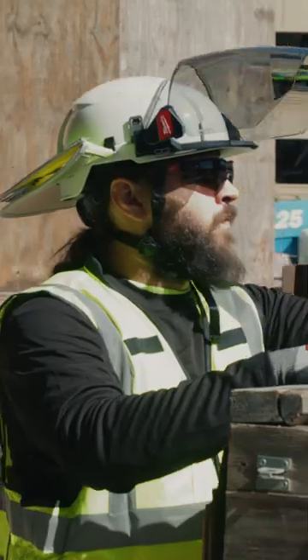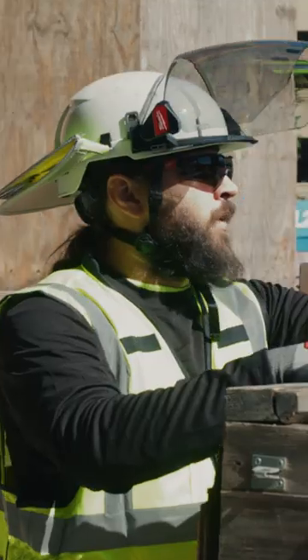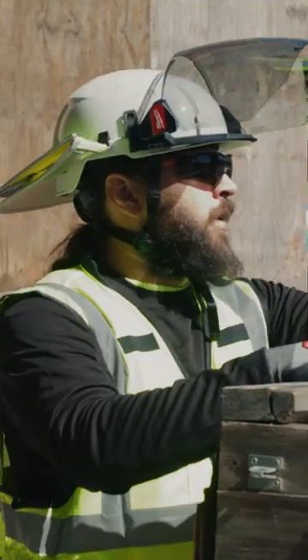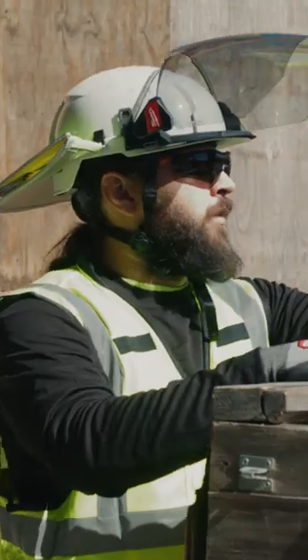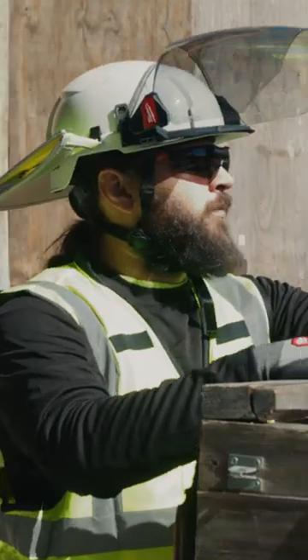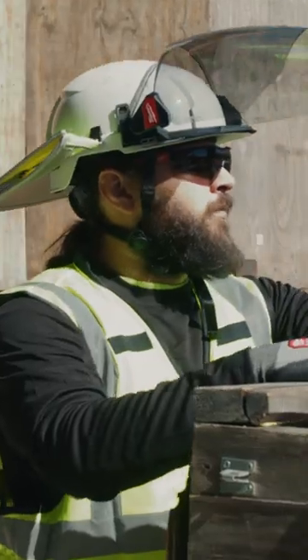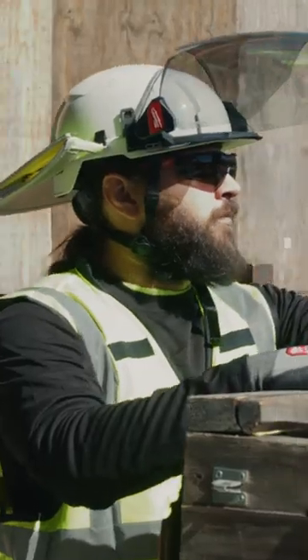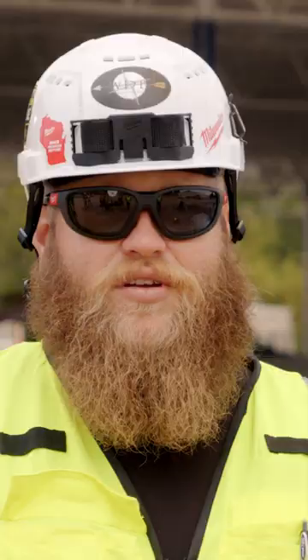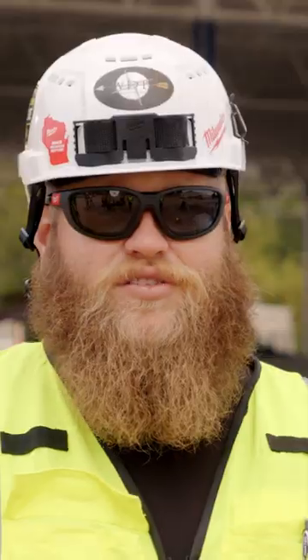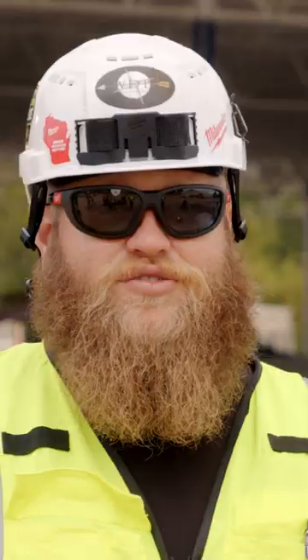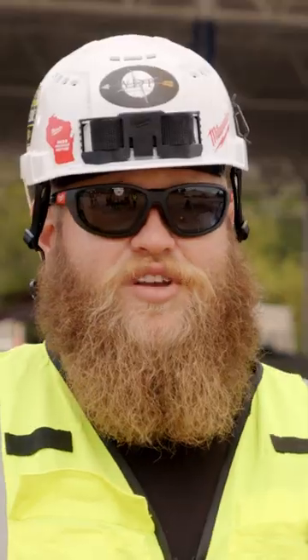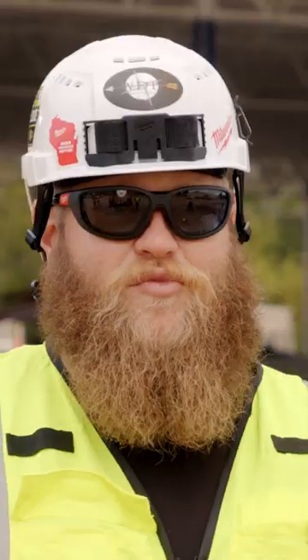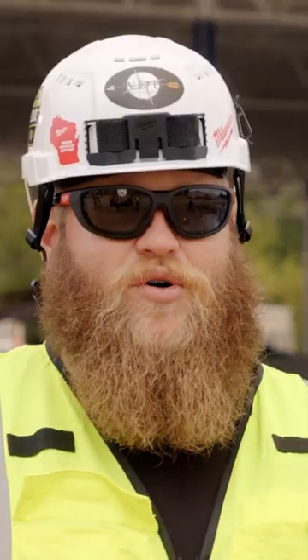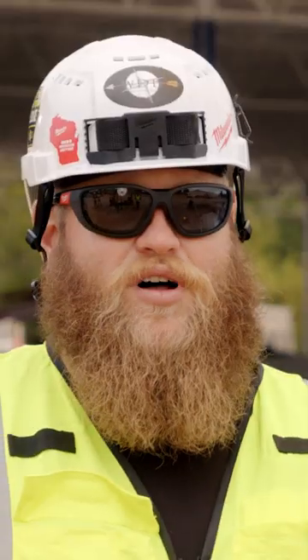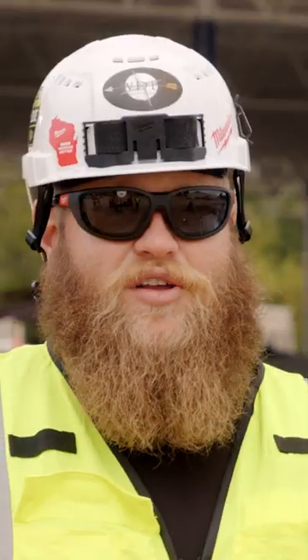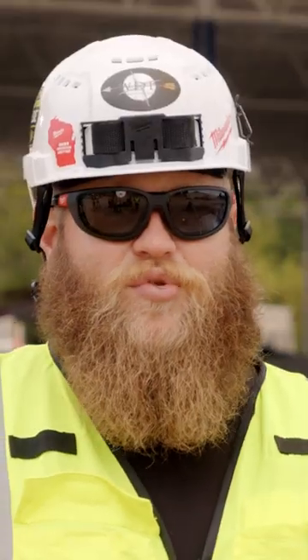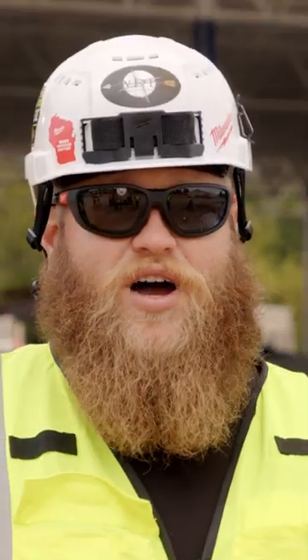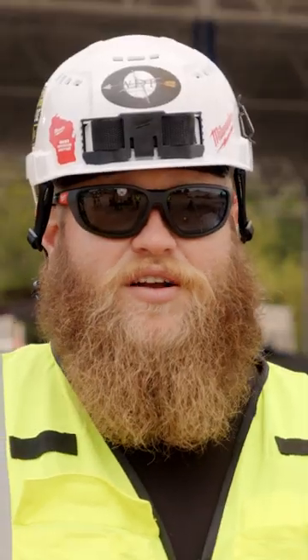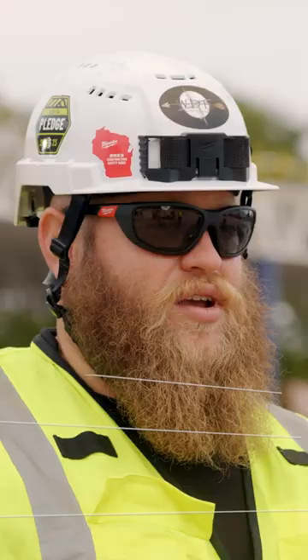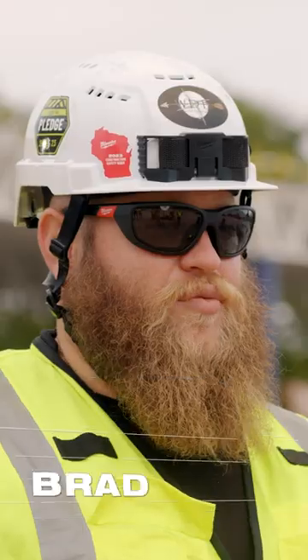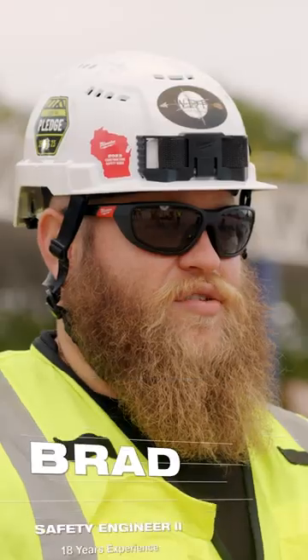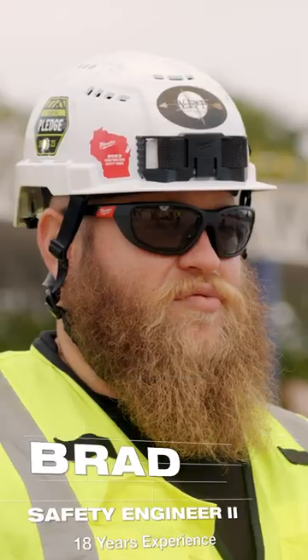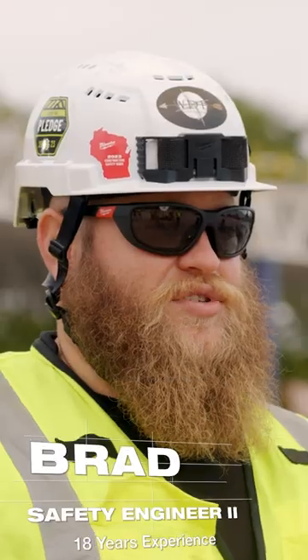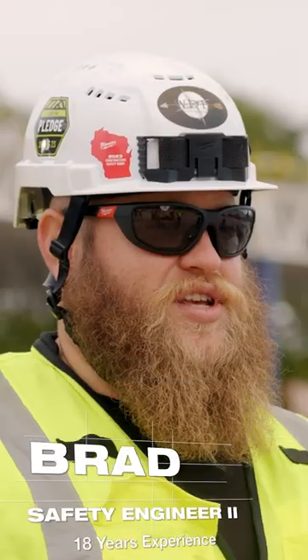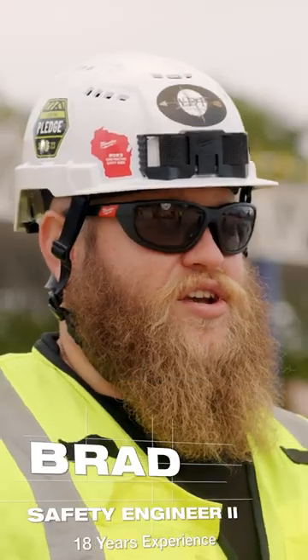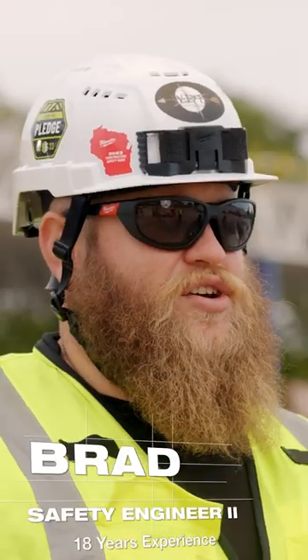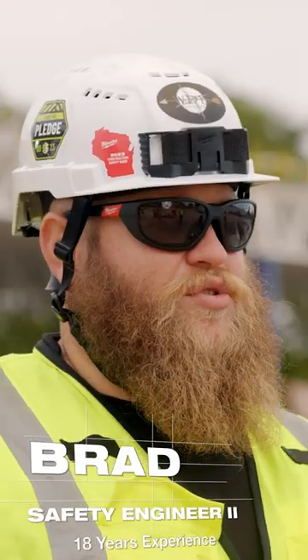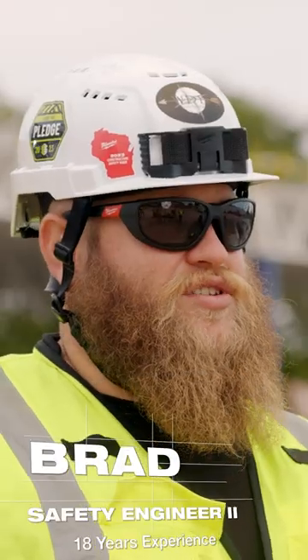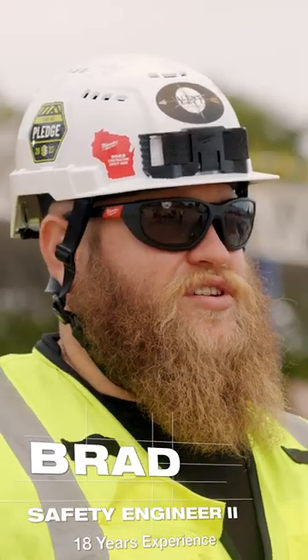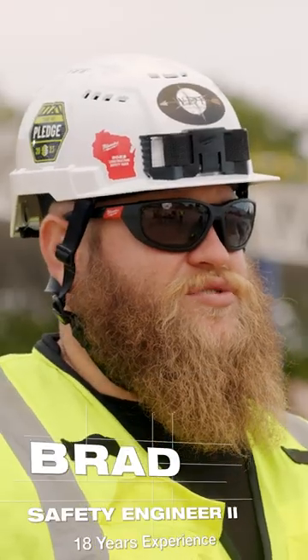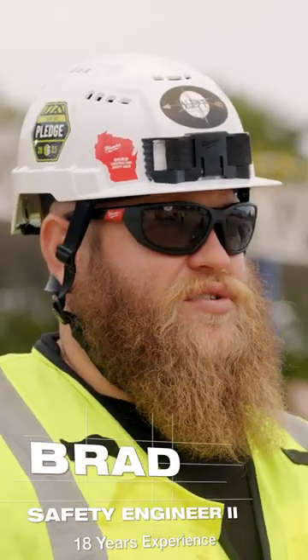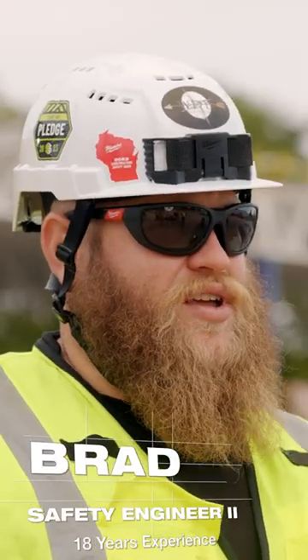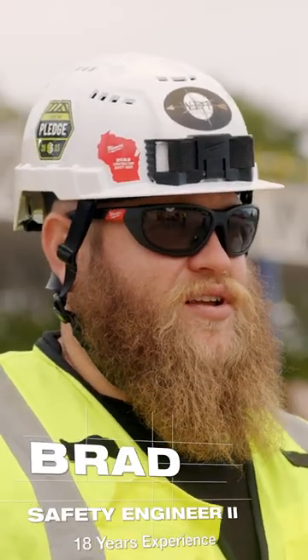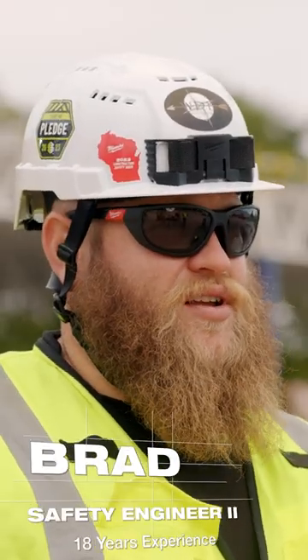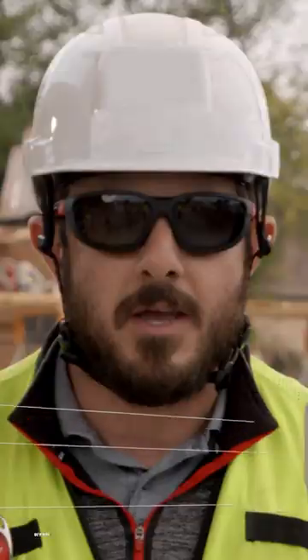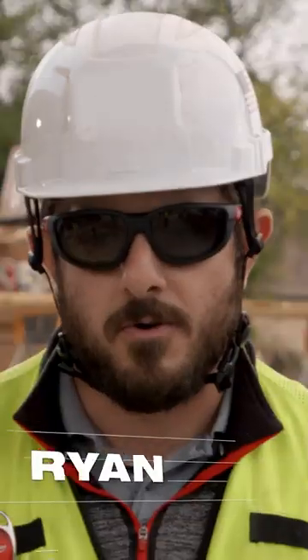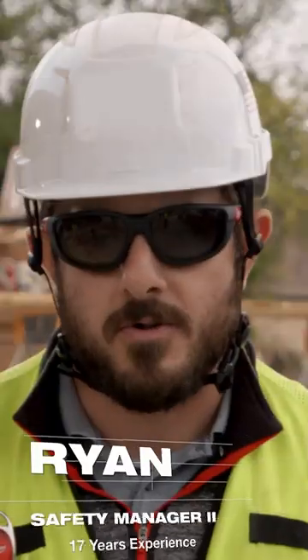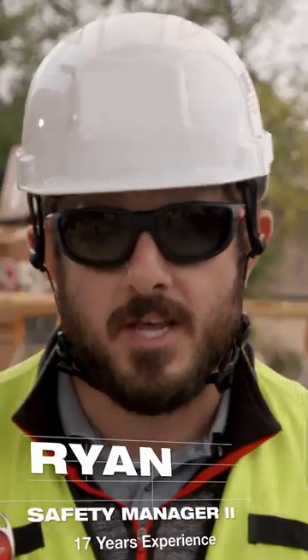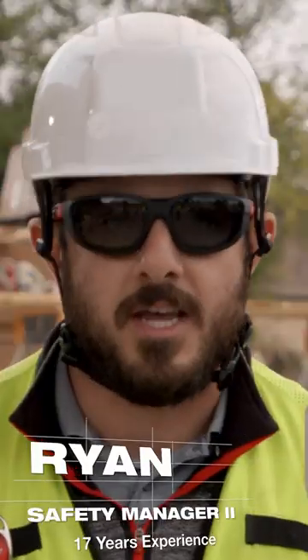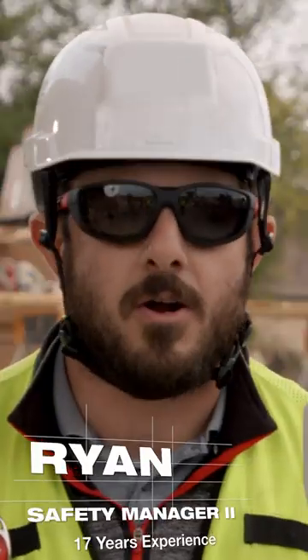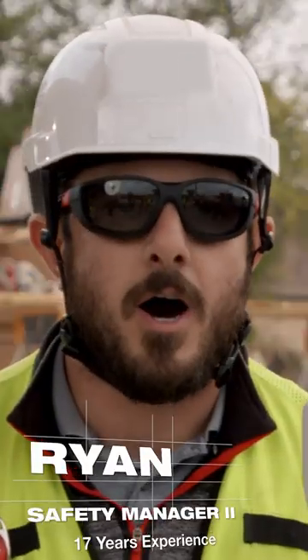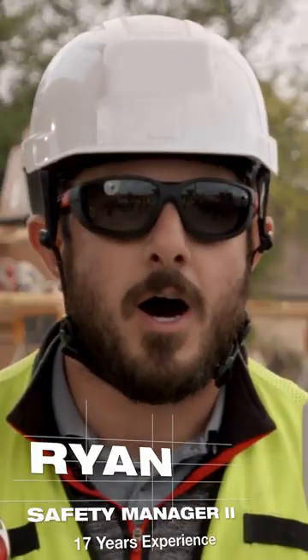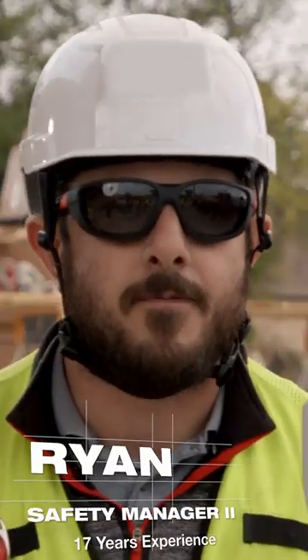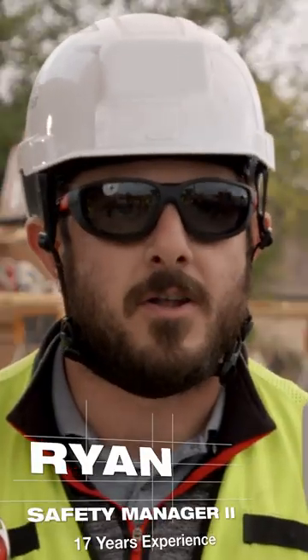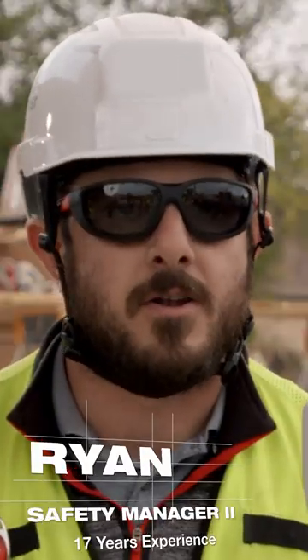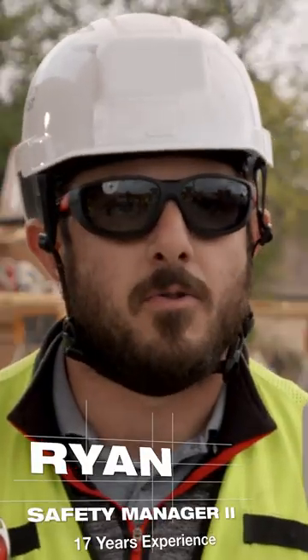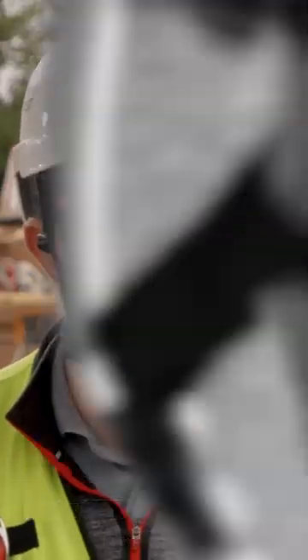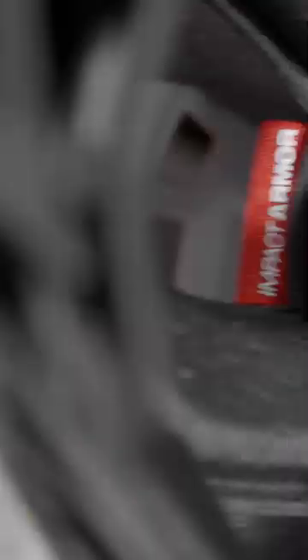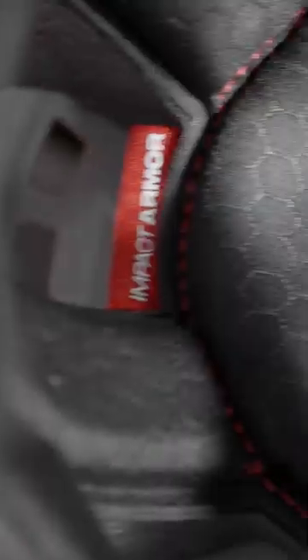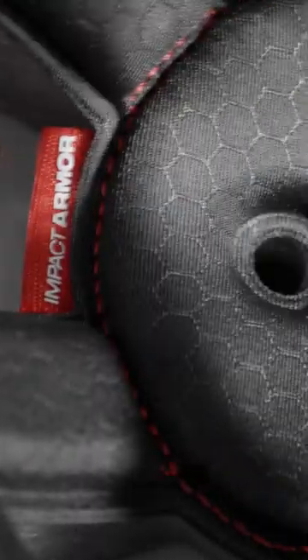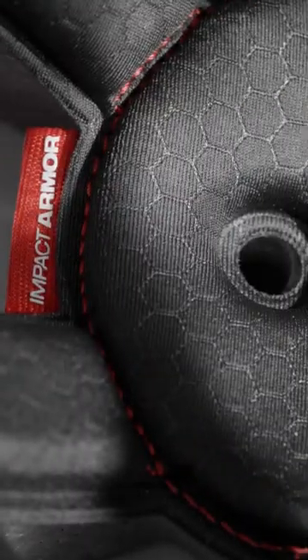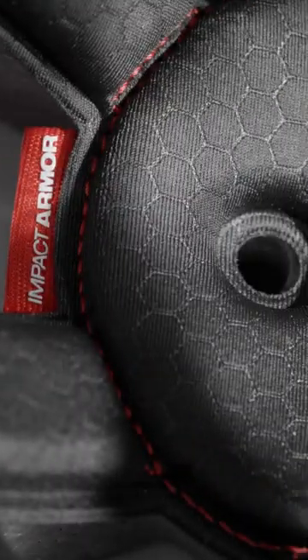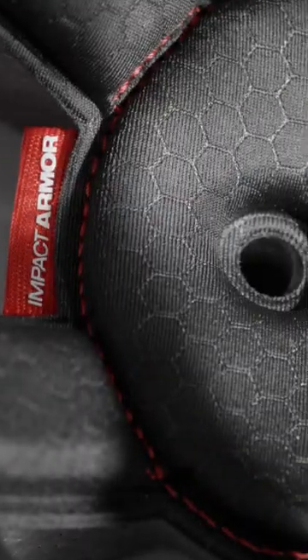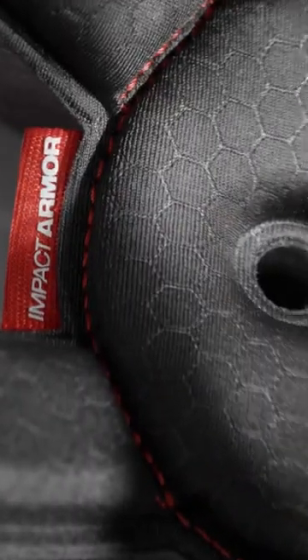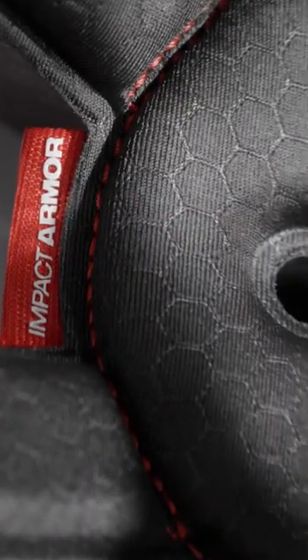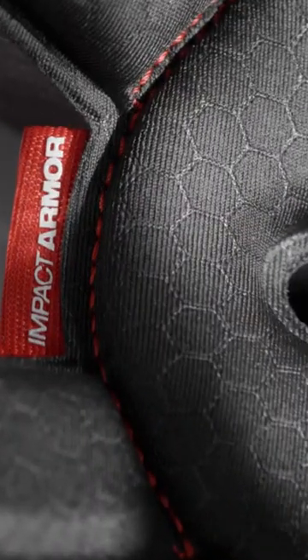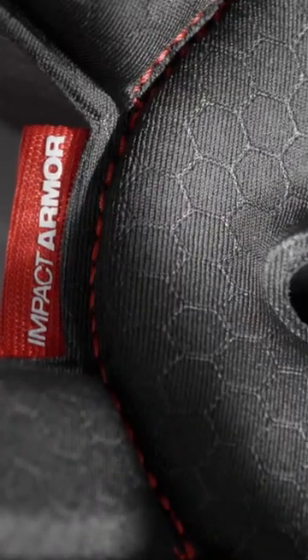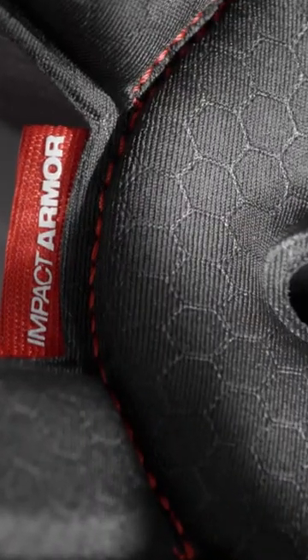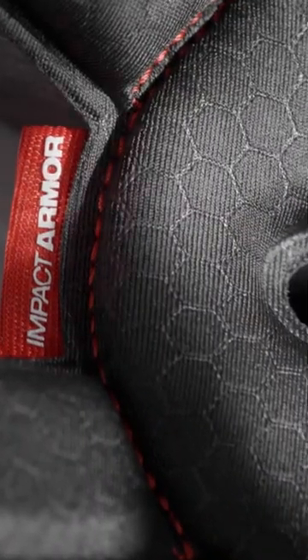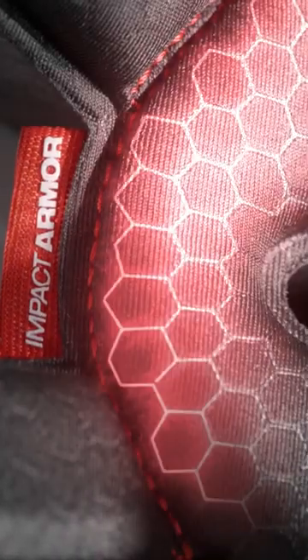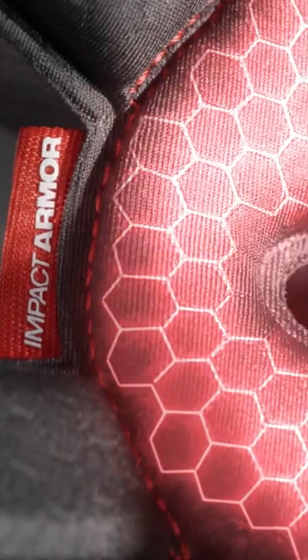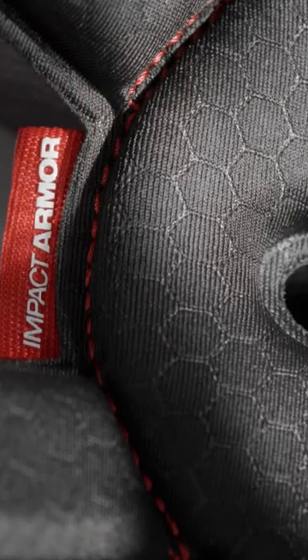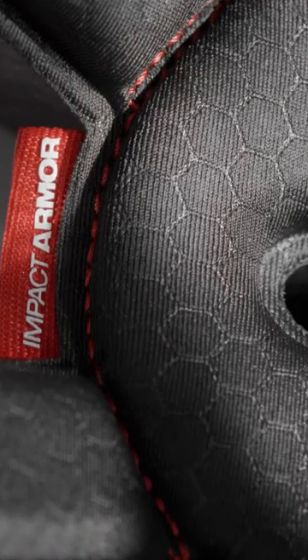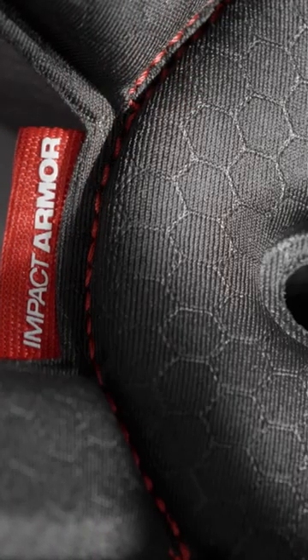Impact Armor is an extreme quality product. We've been seeing good results with it. If you take it off and look inside, there's a lot of technology.